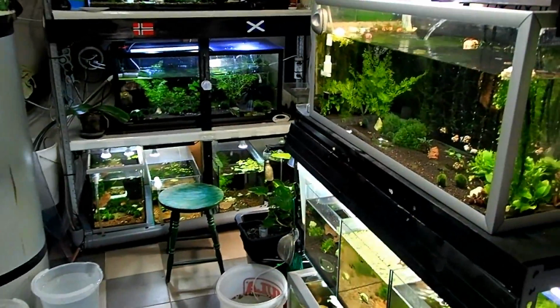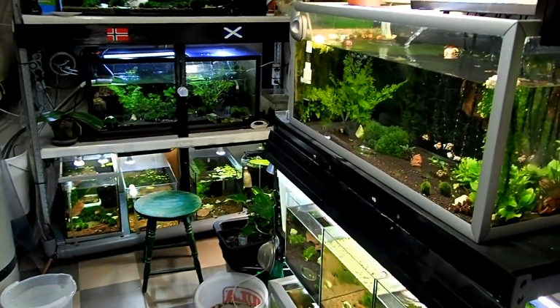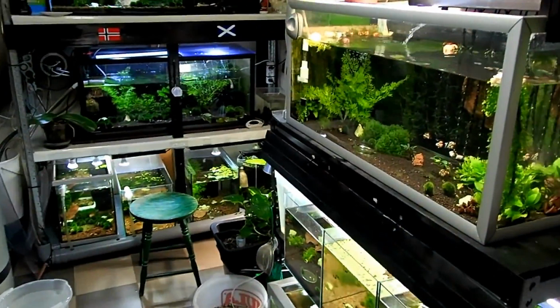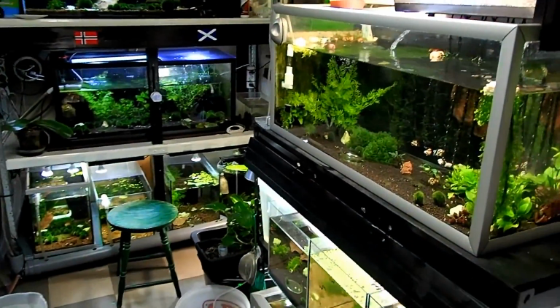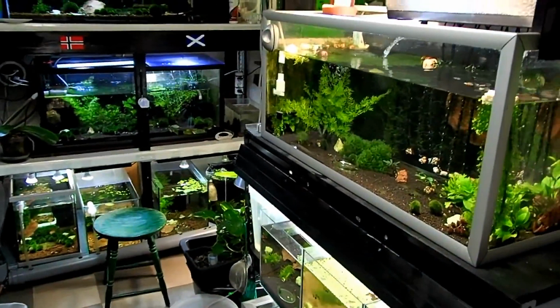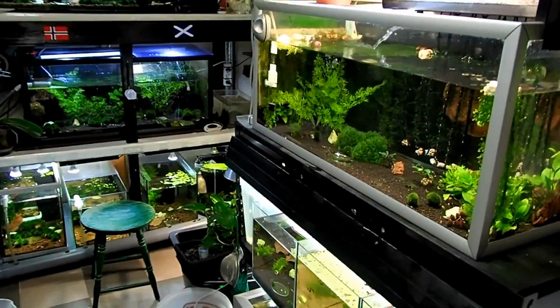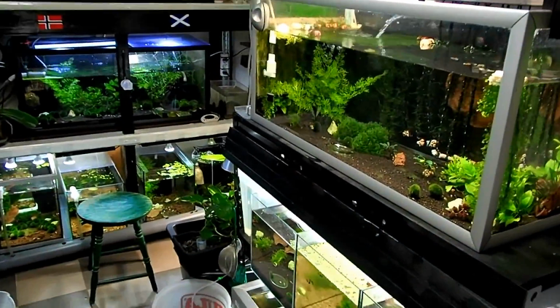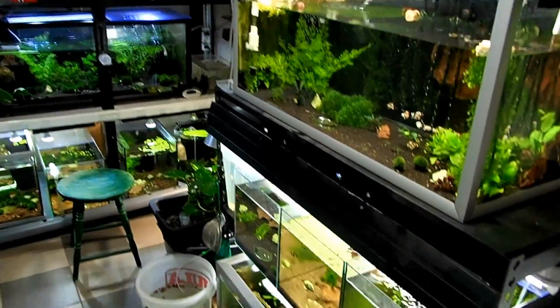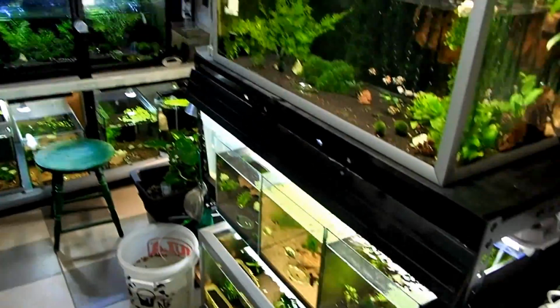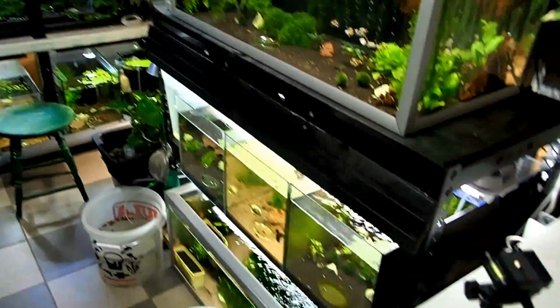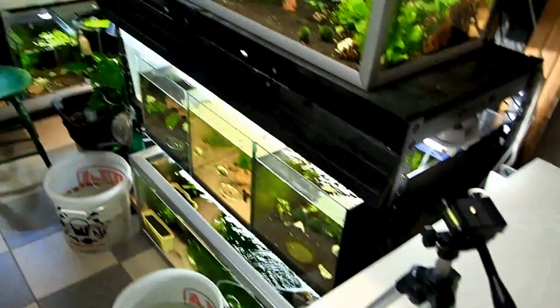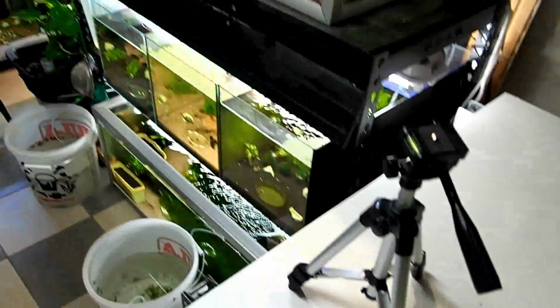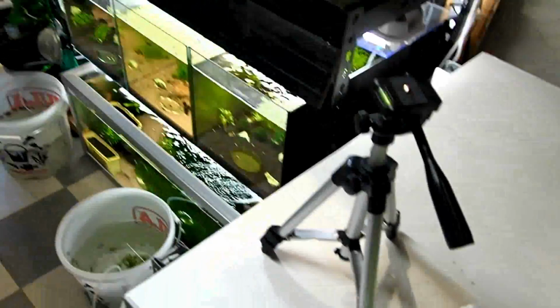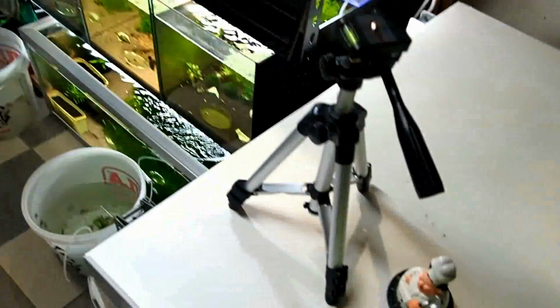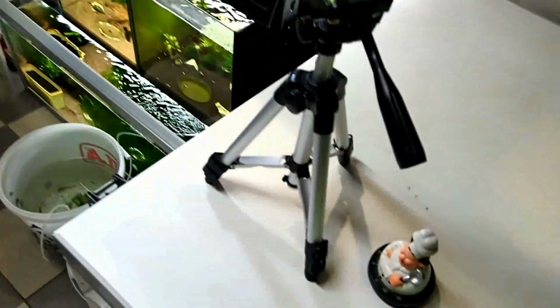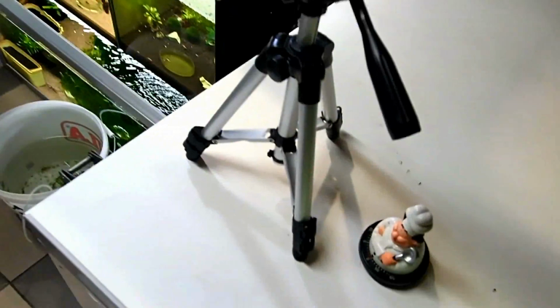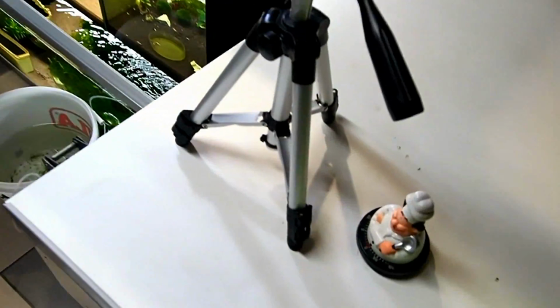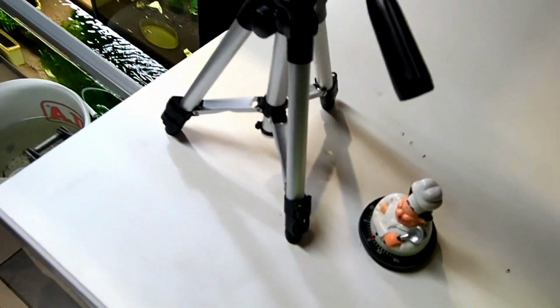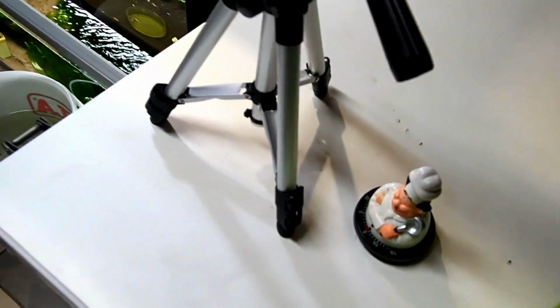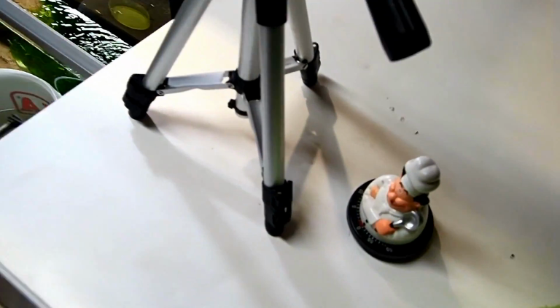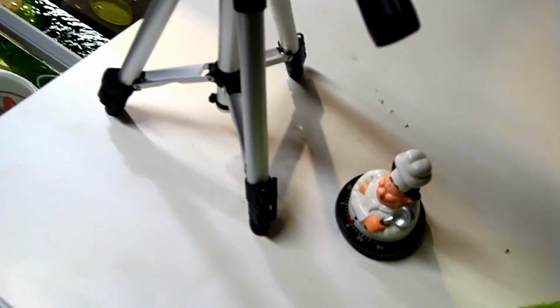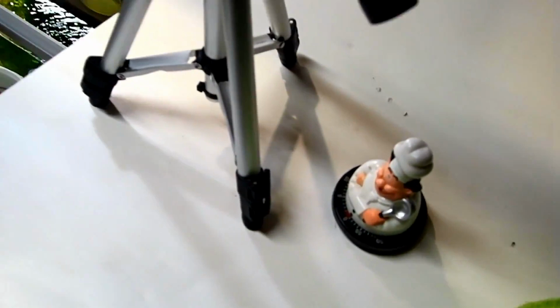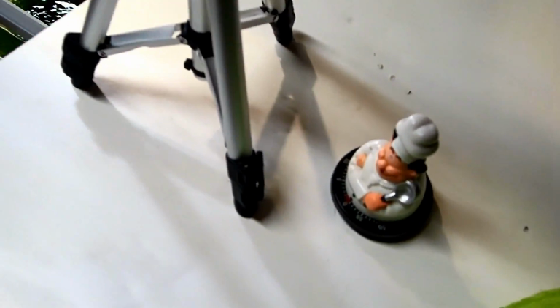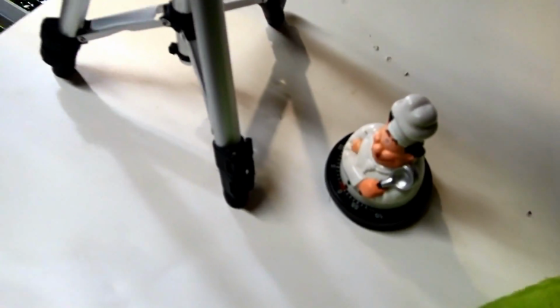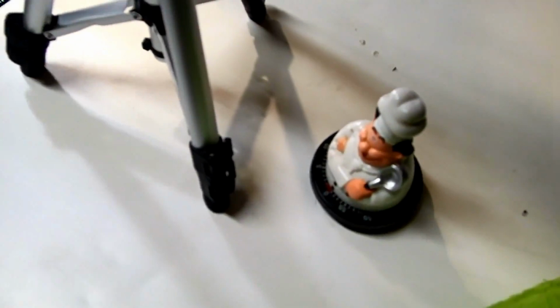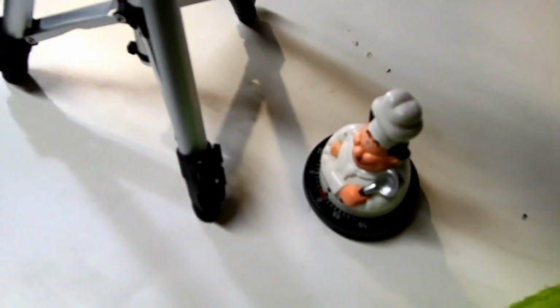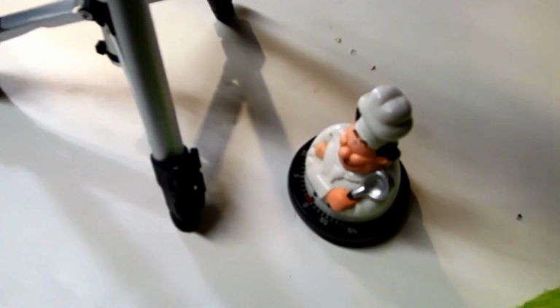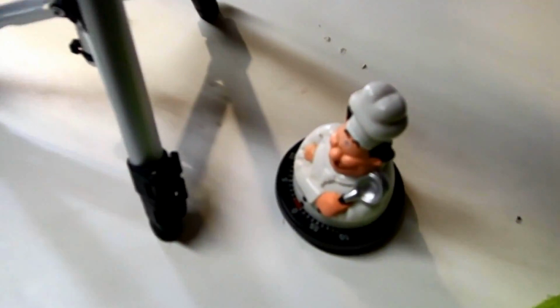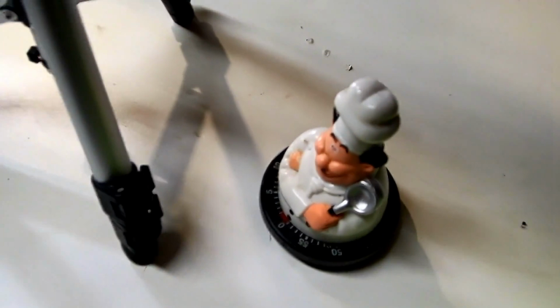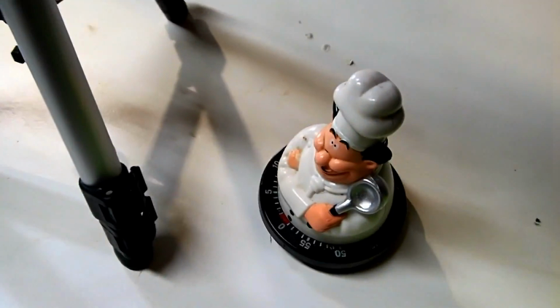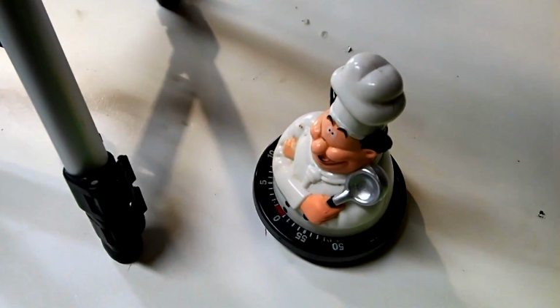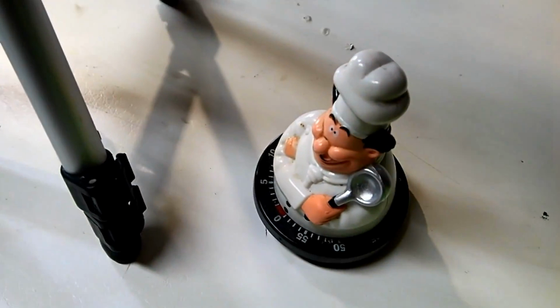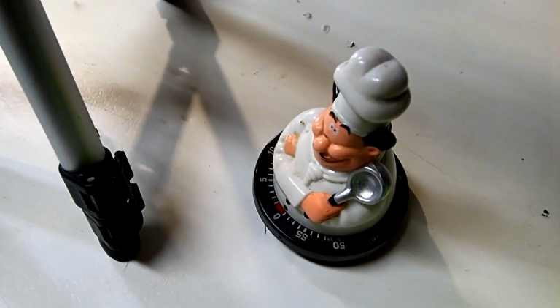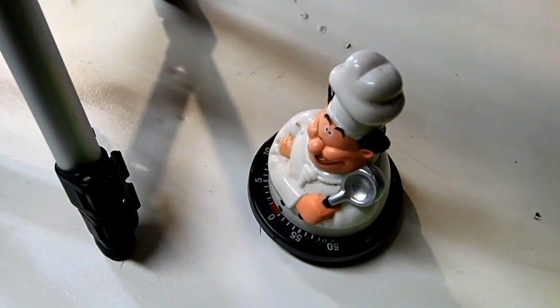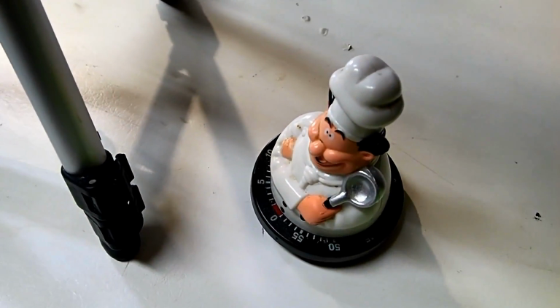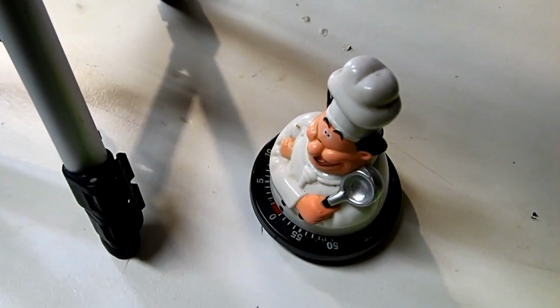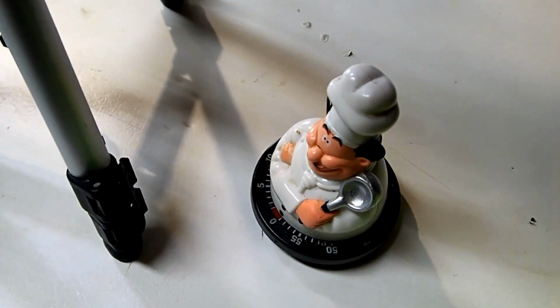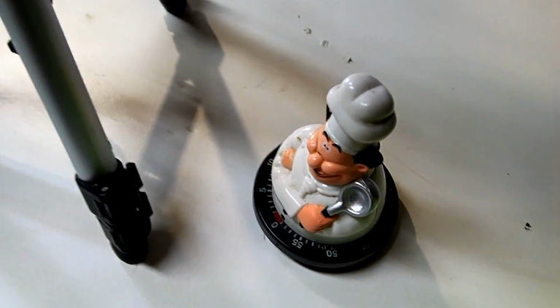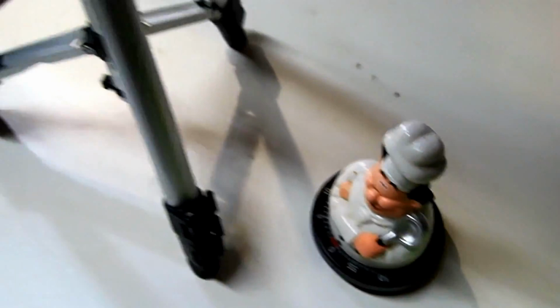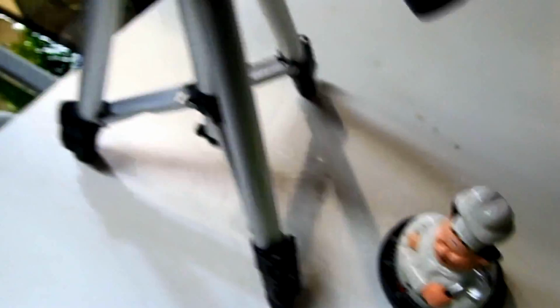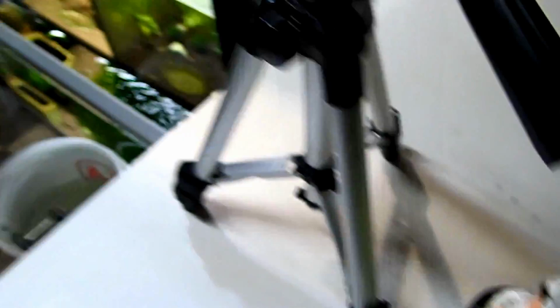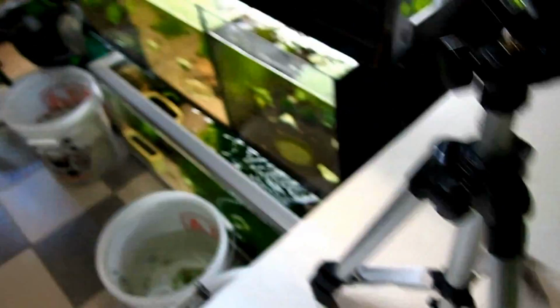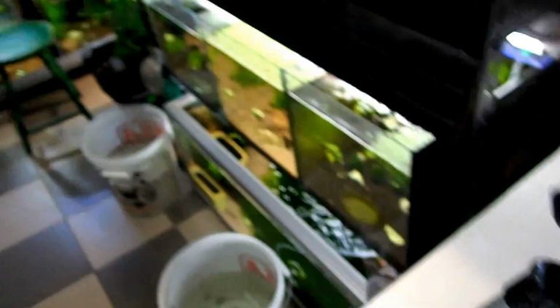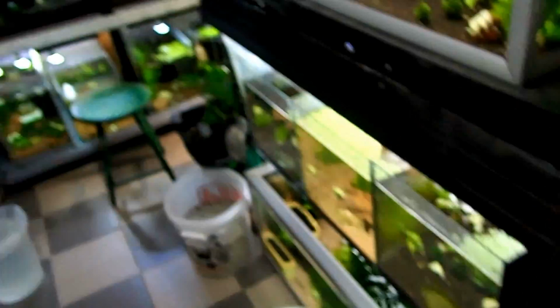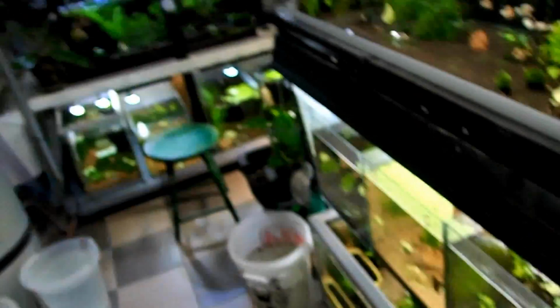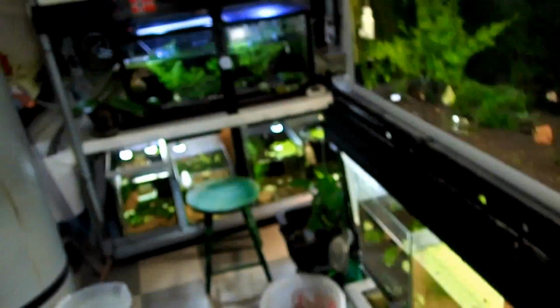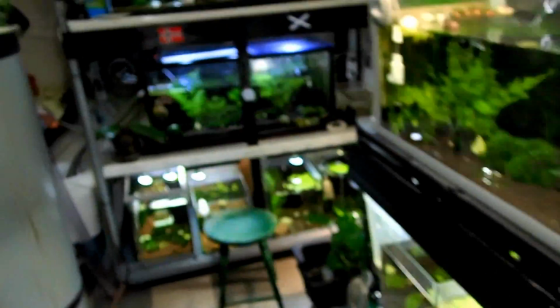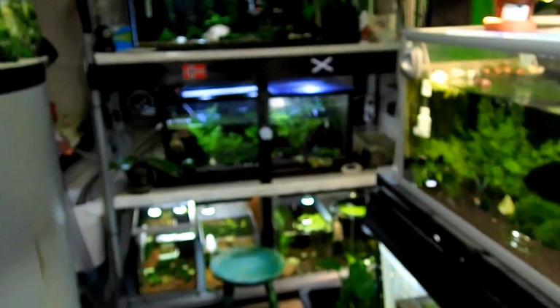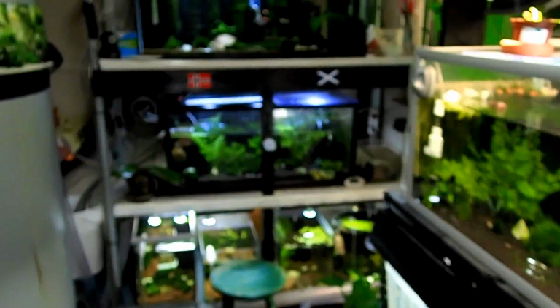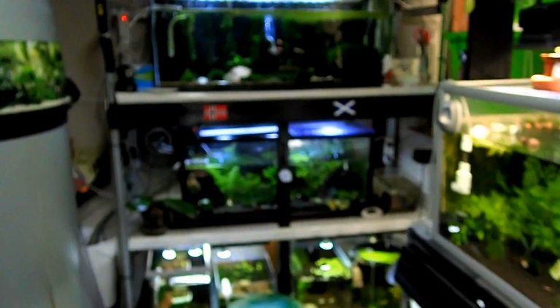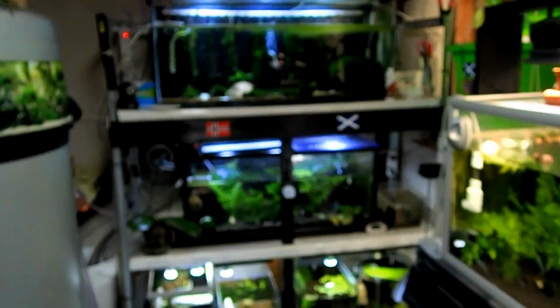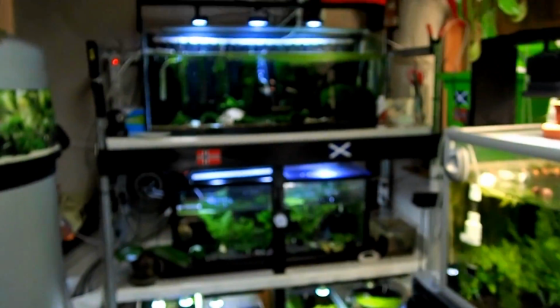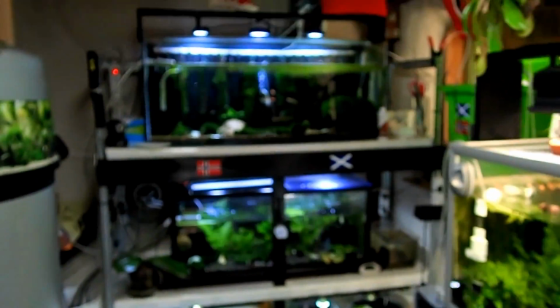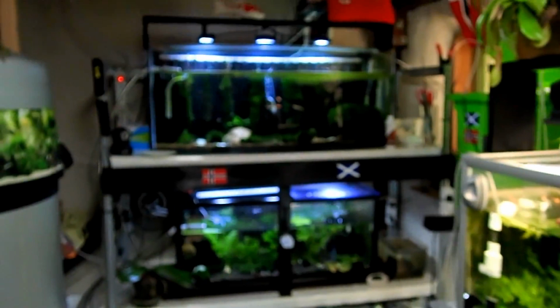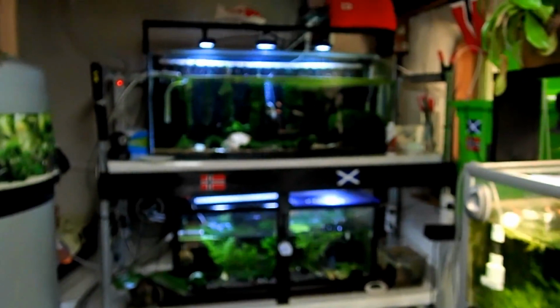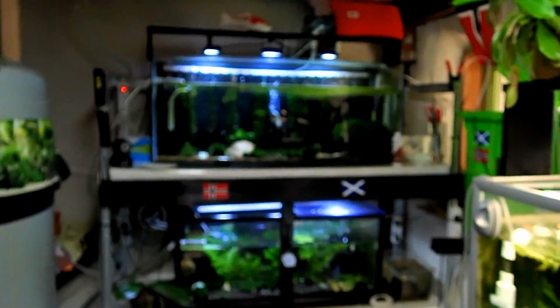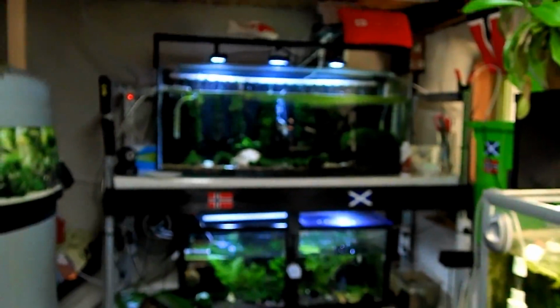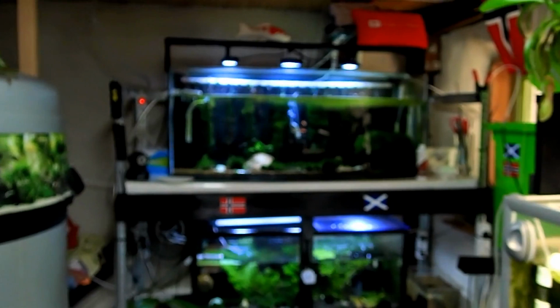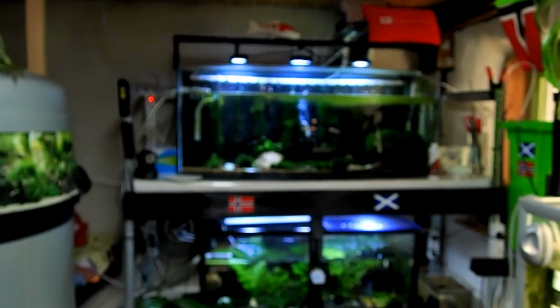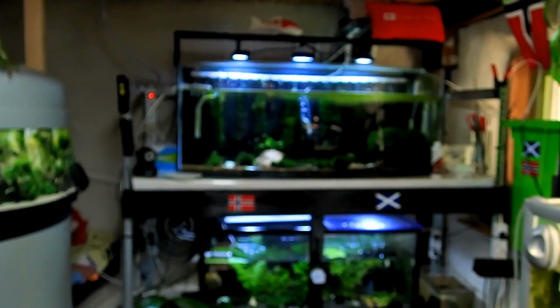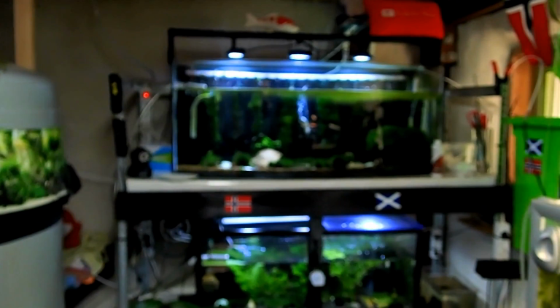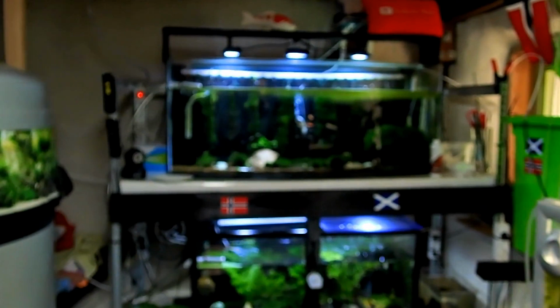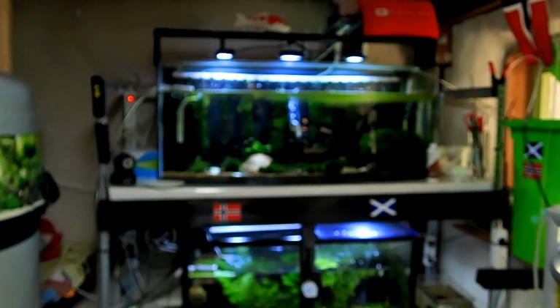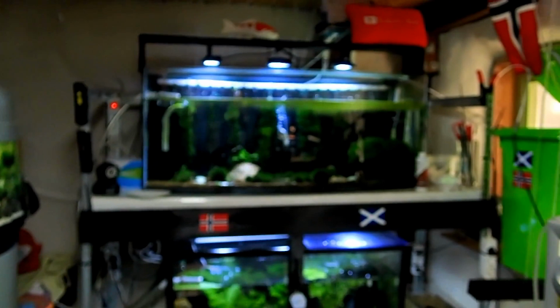So it's been exactly 10 minutes. The timer has rung its little bell, so let's go and see the shrimp's verdict.